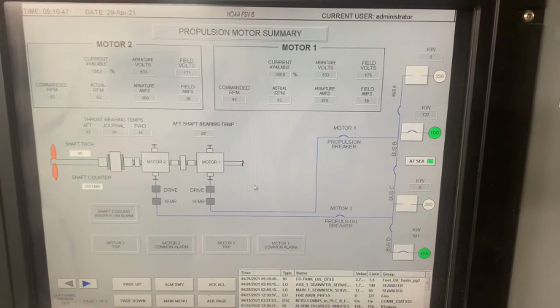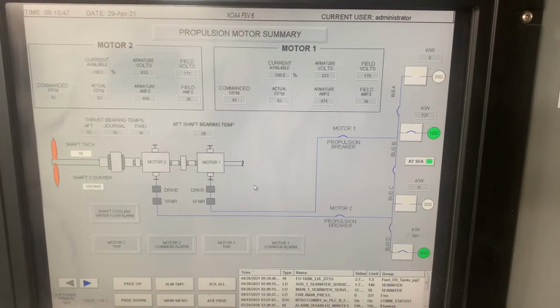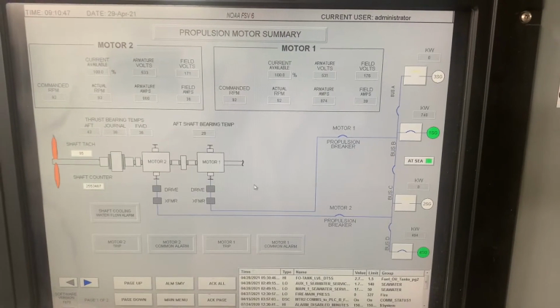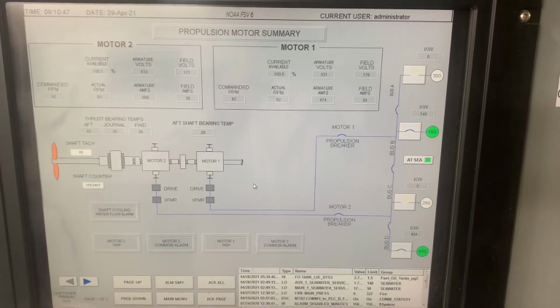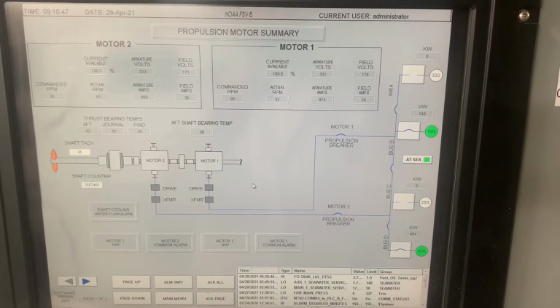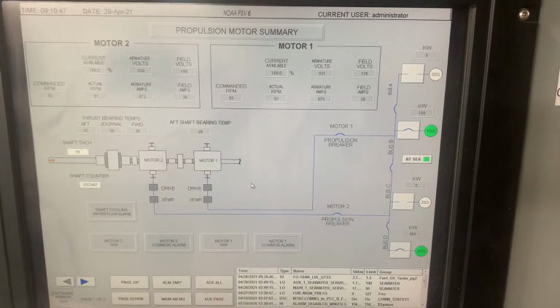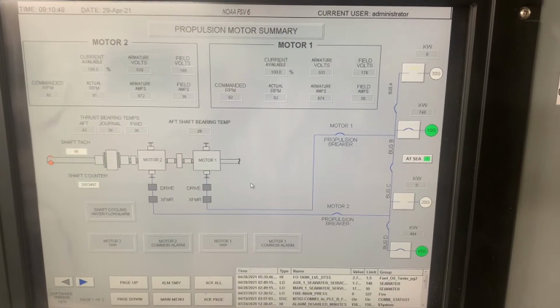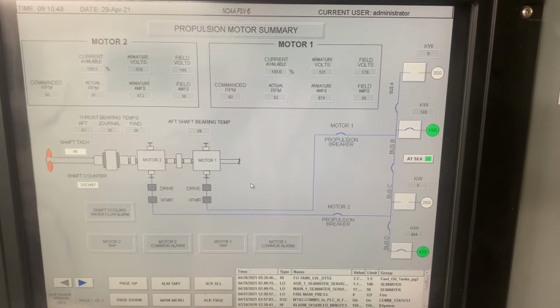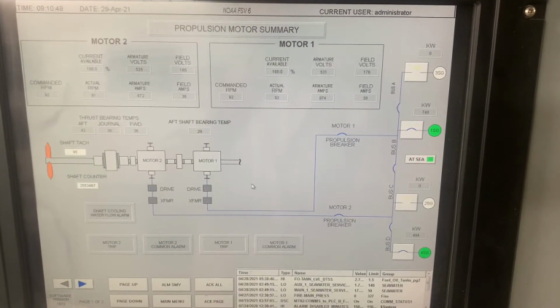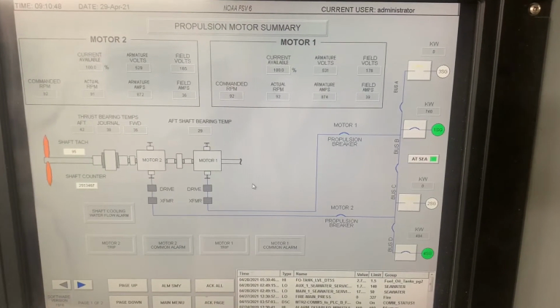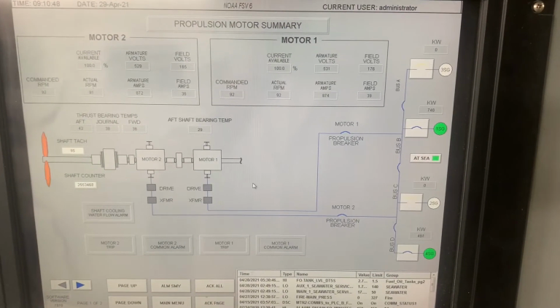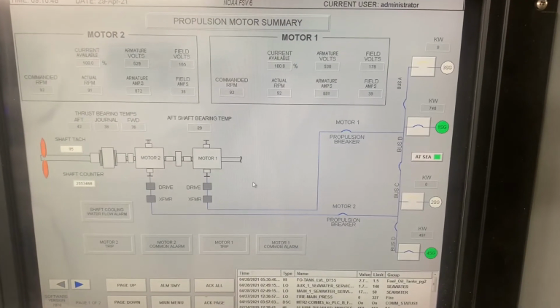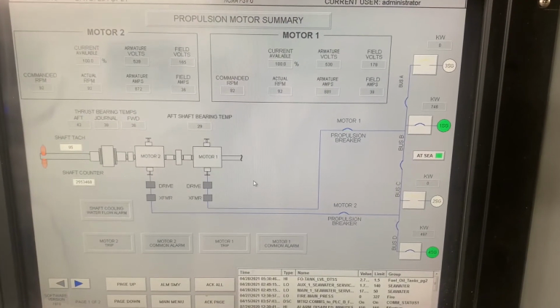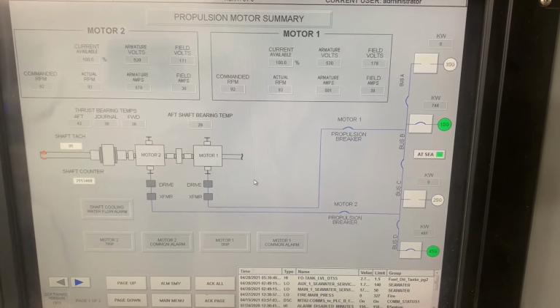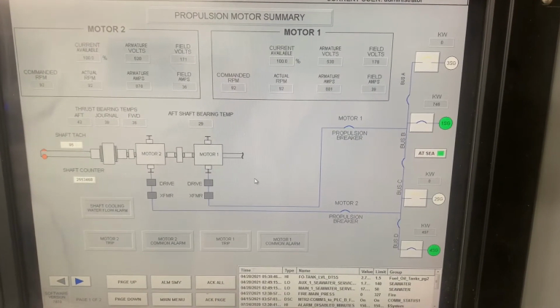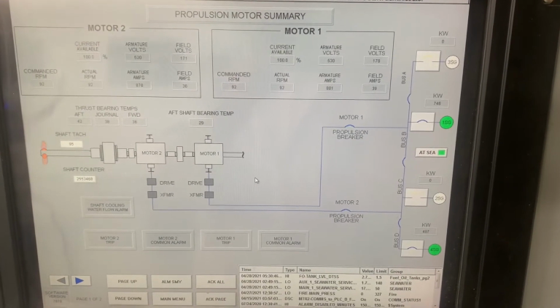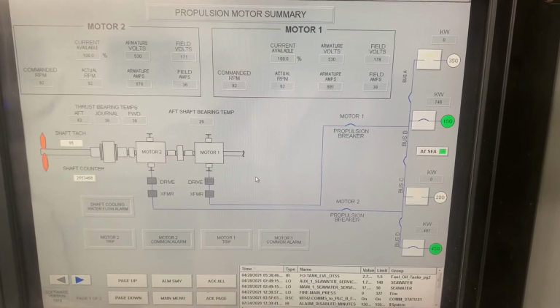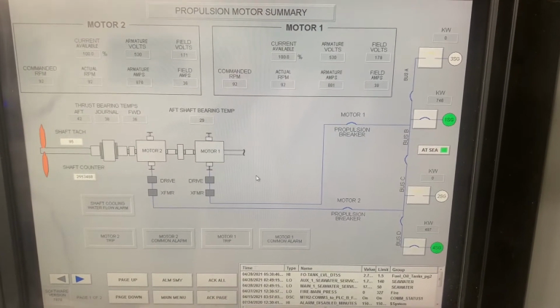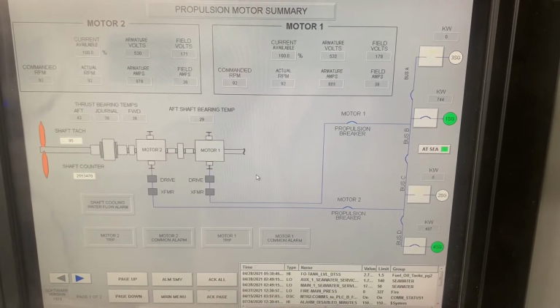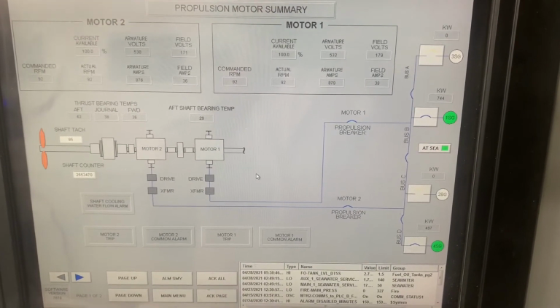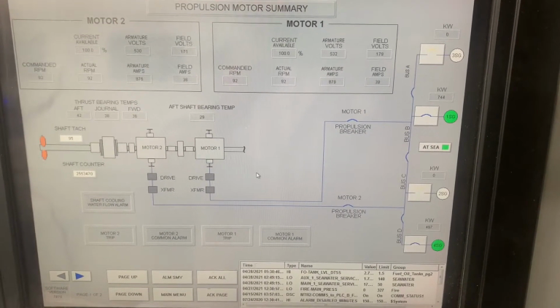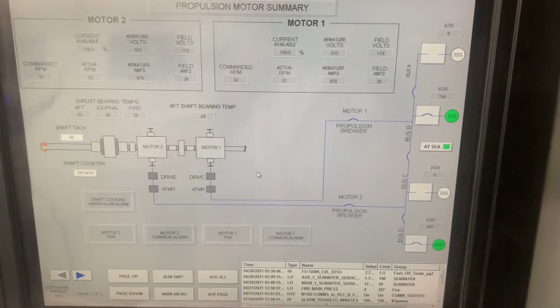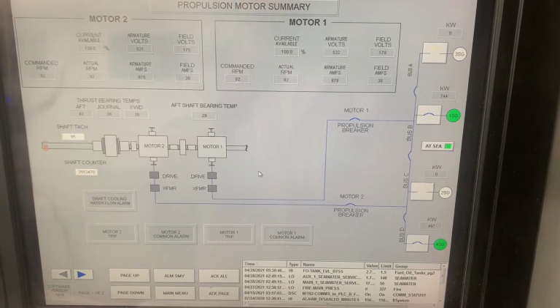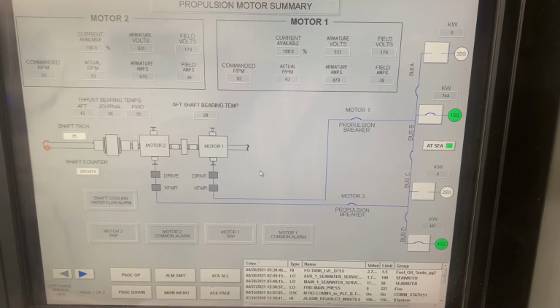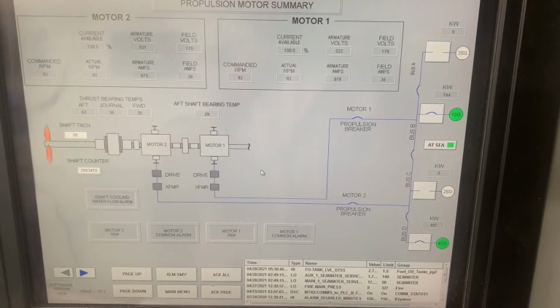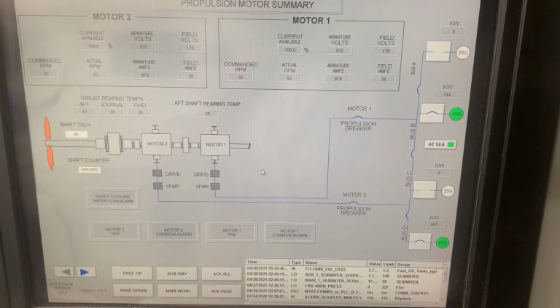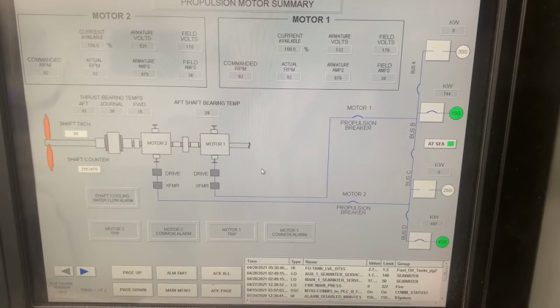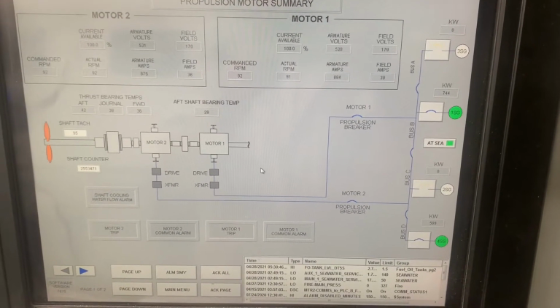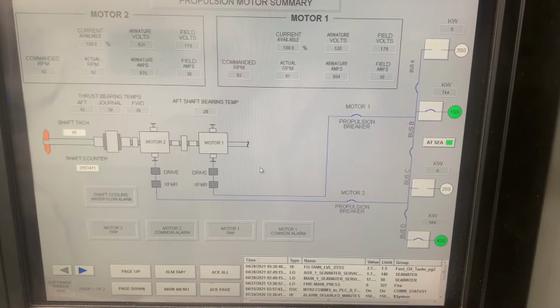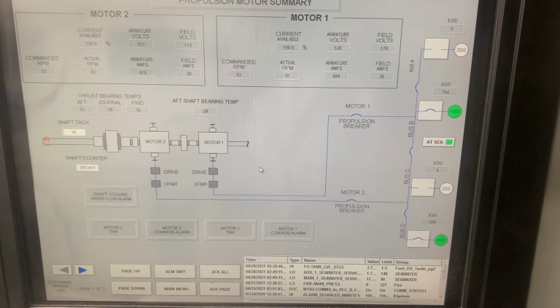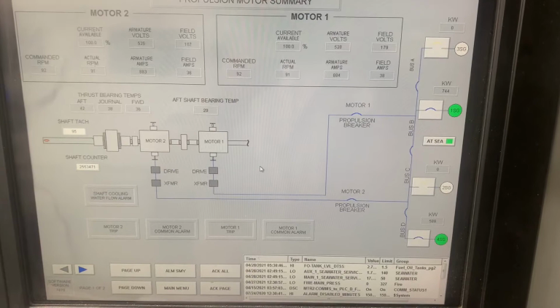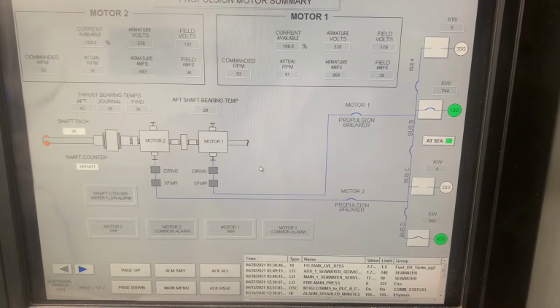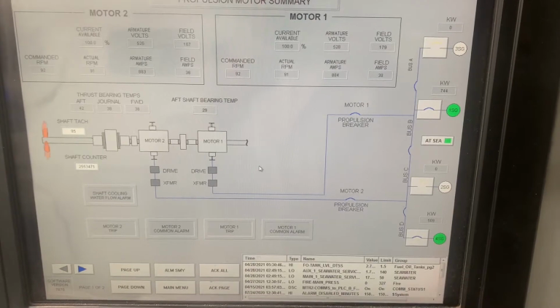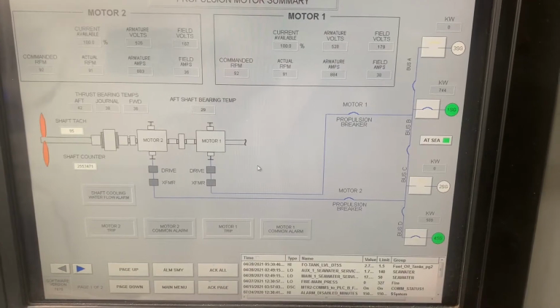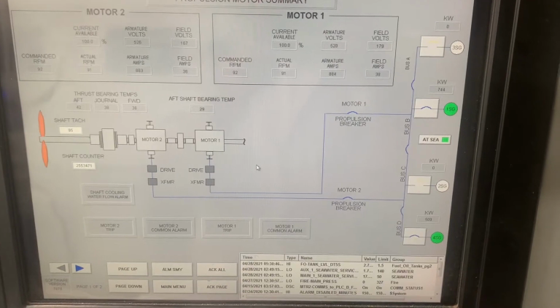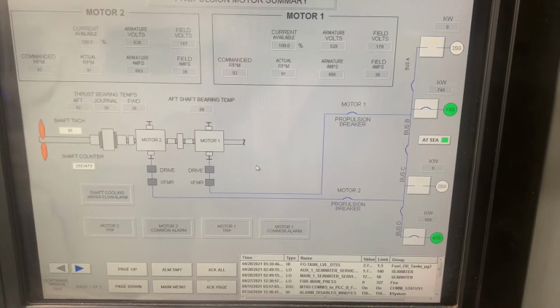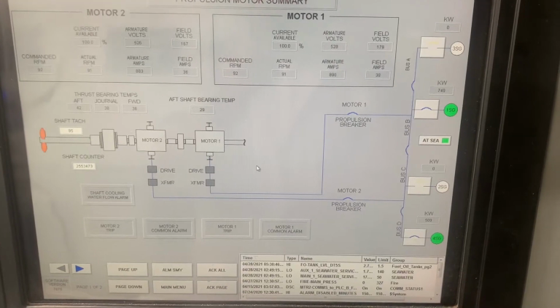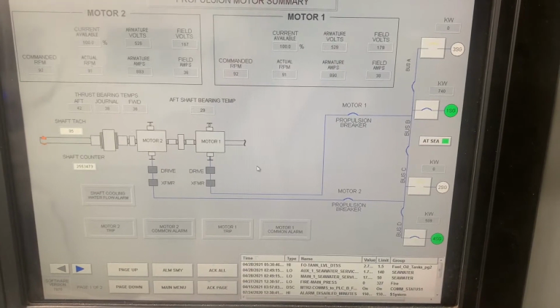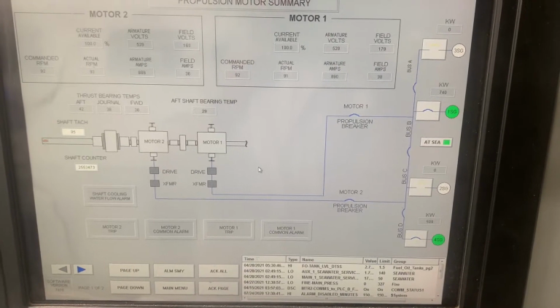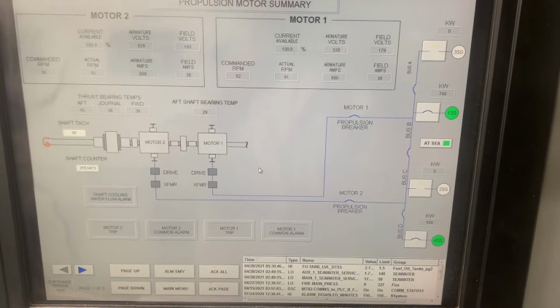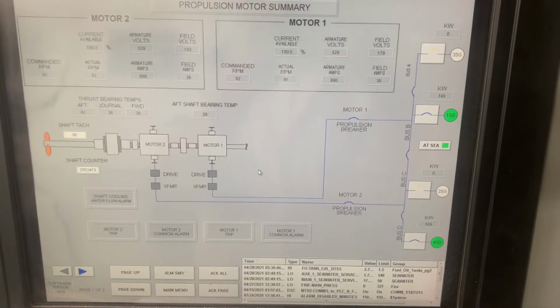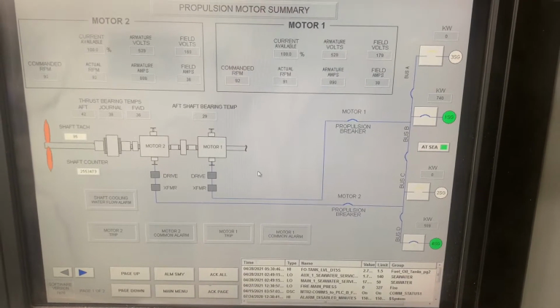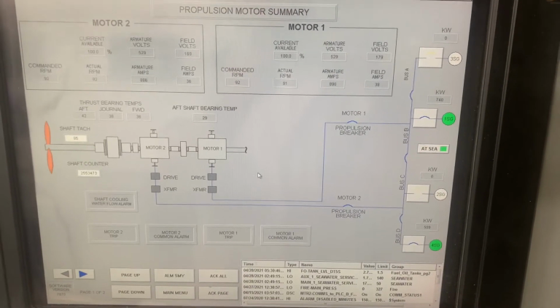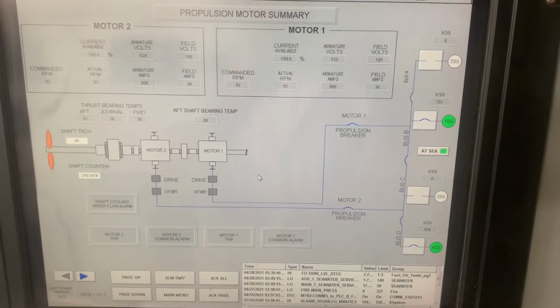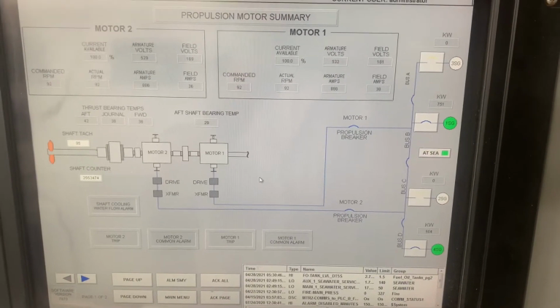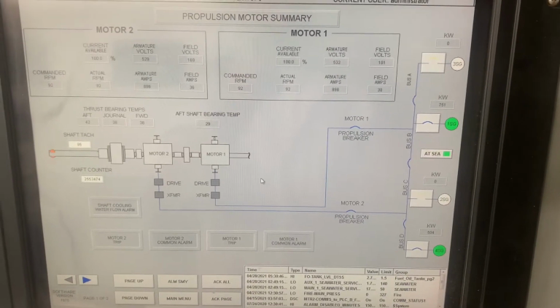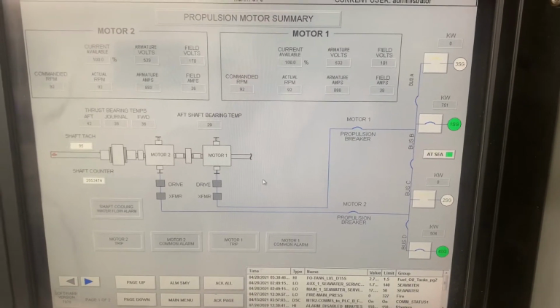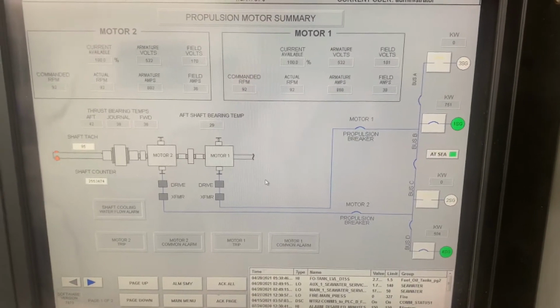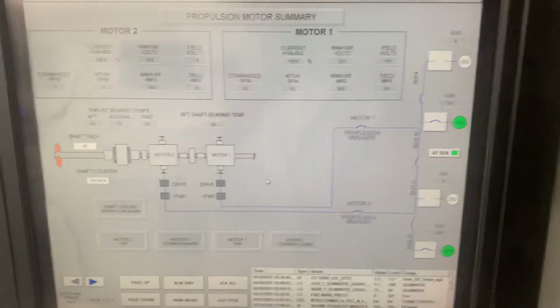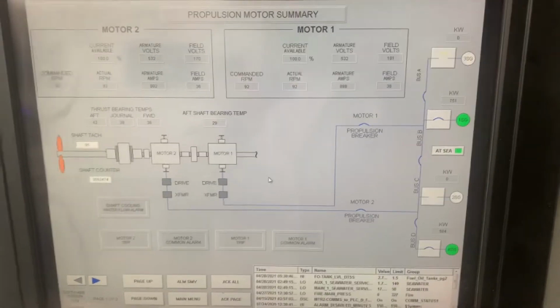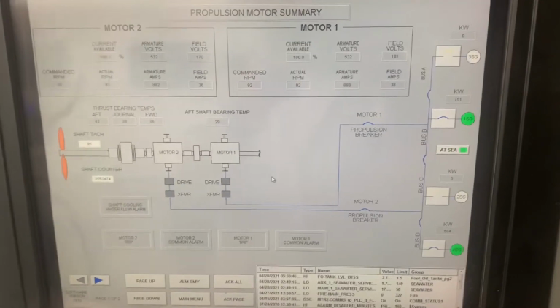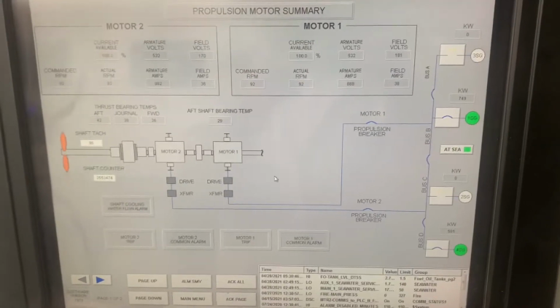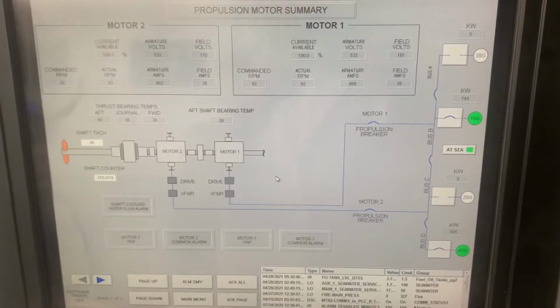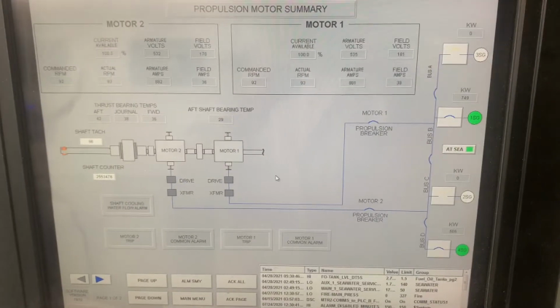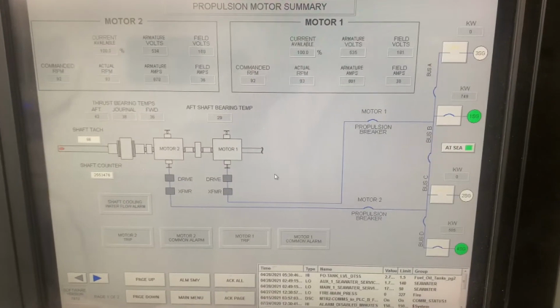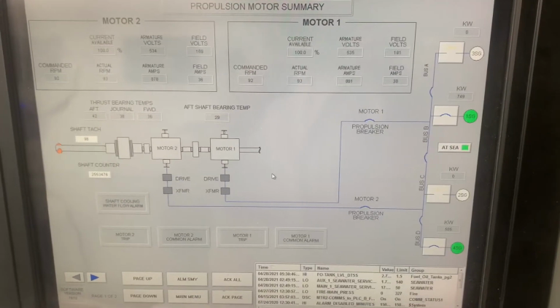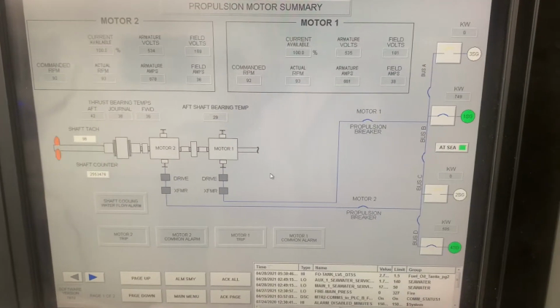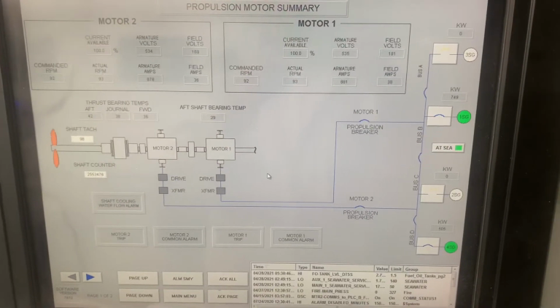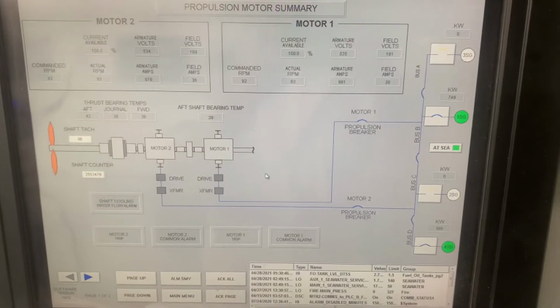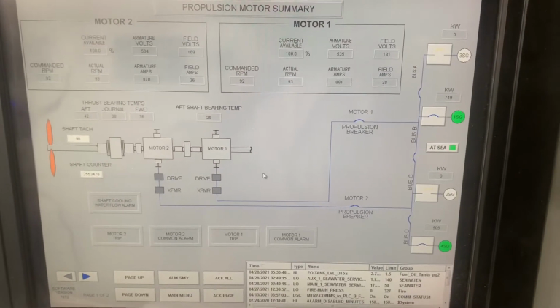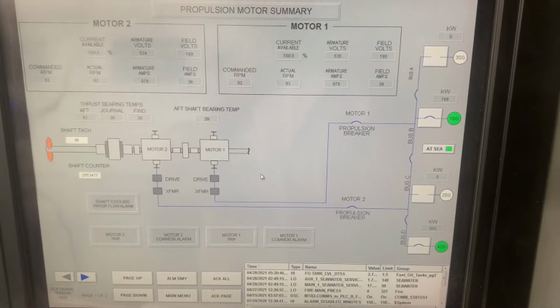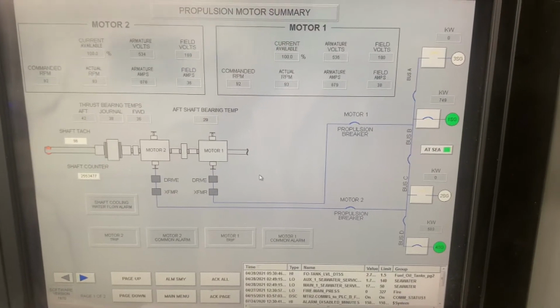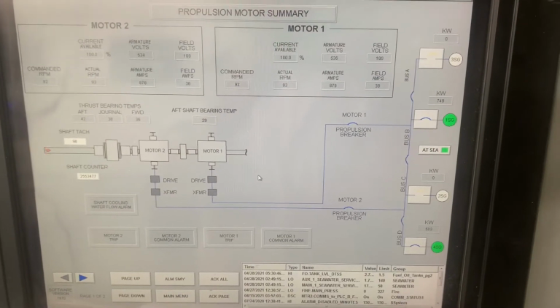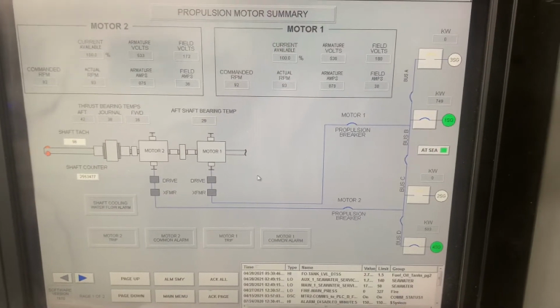Kind of a snapshot of what's going on. Two generators online, two motors going.